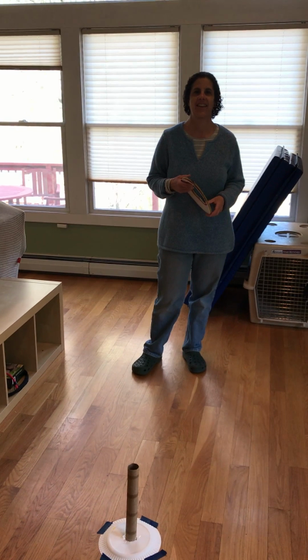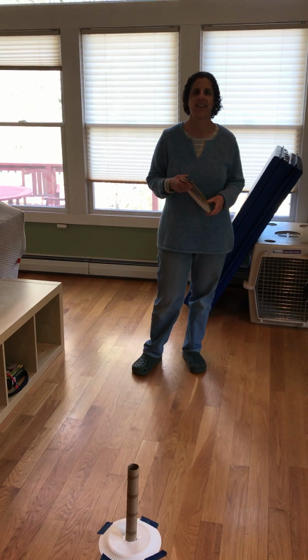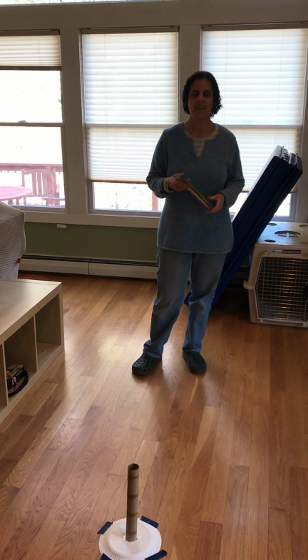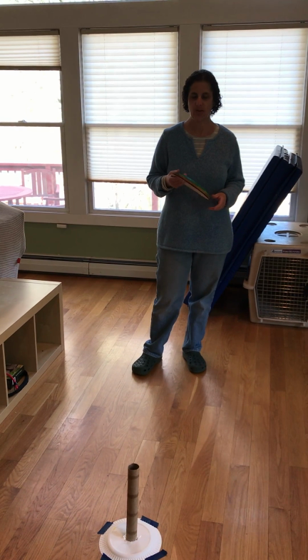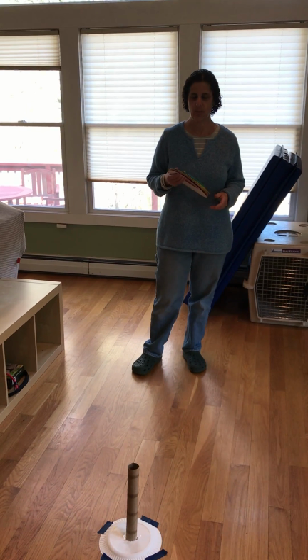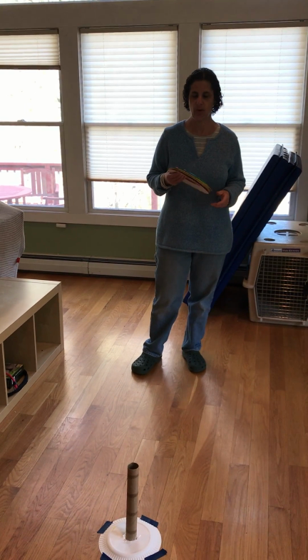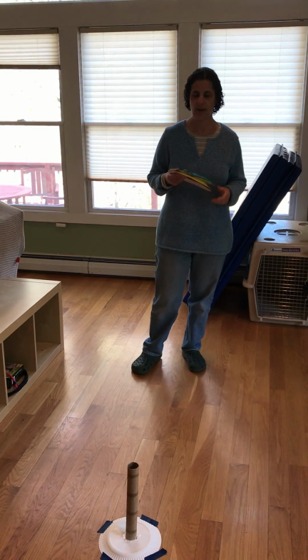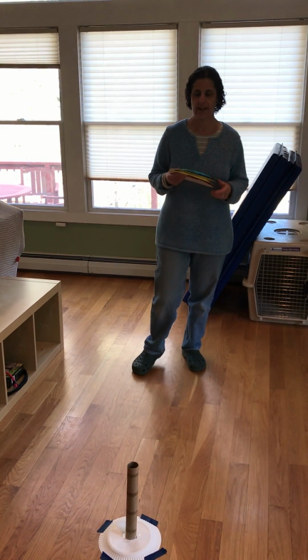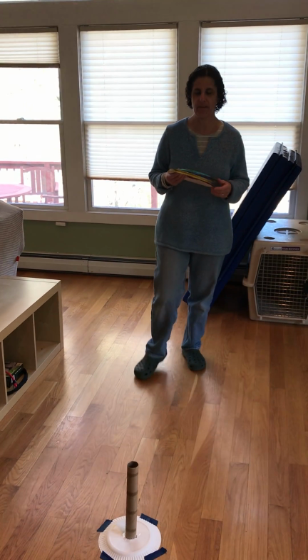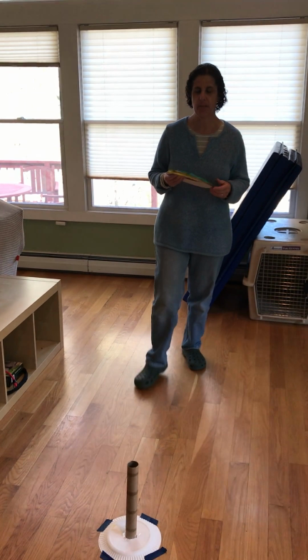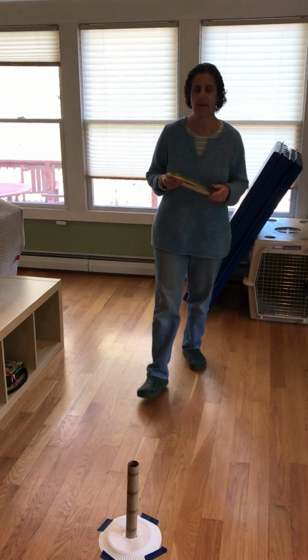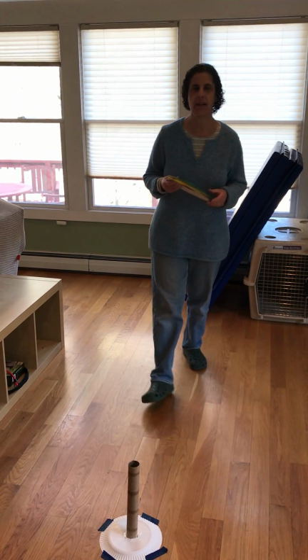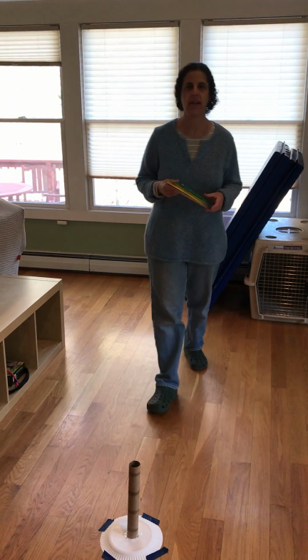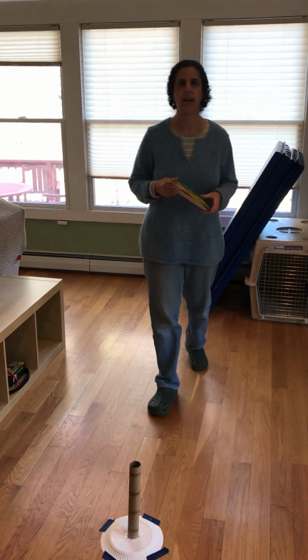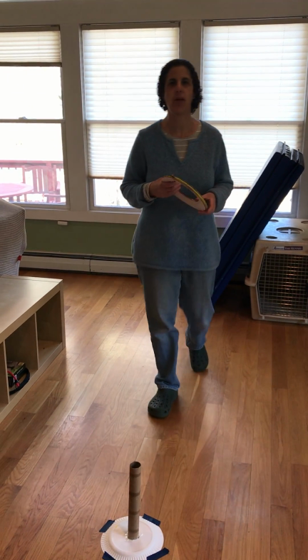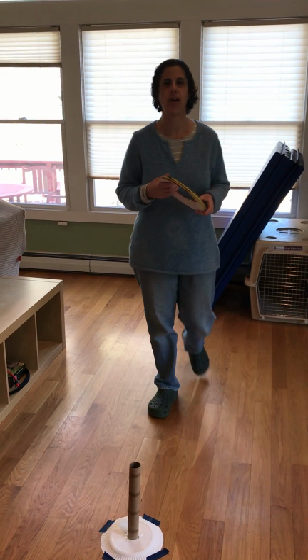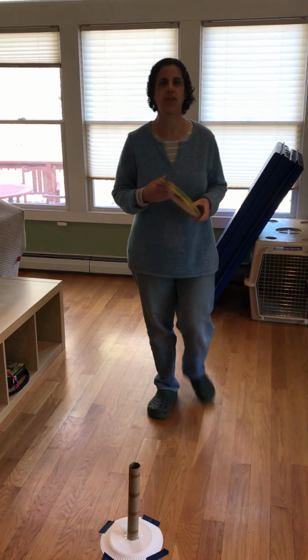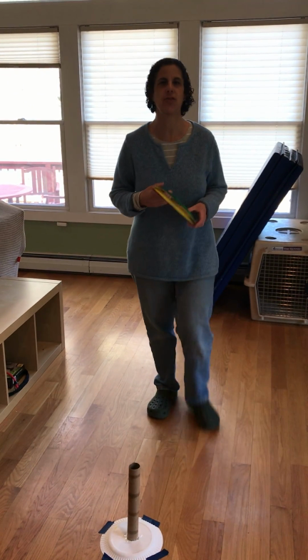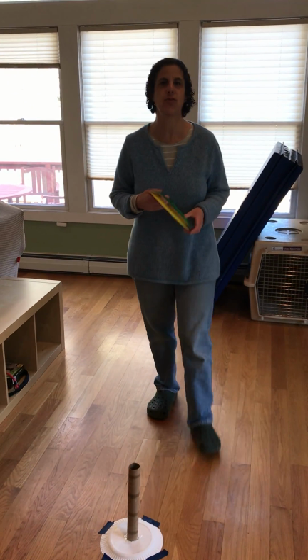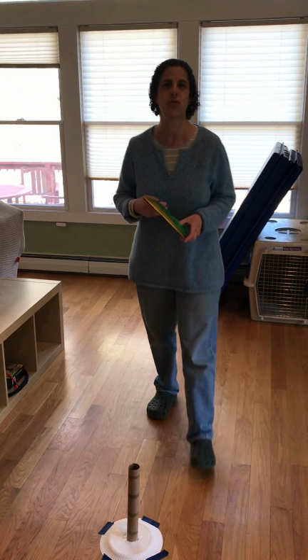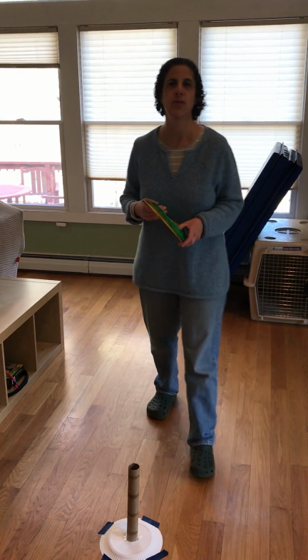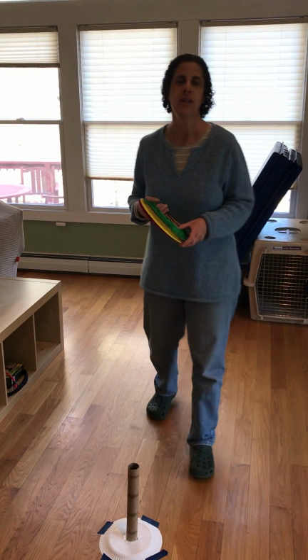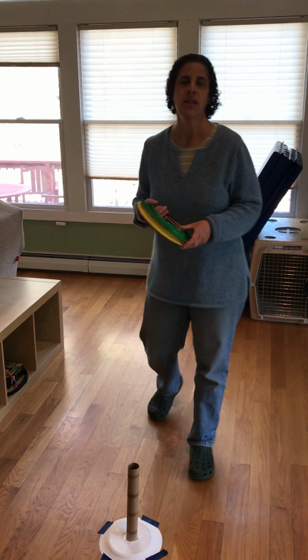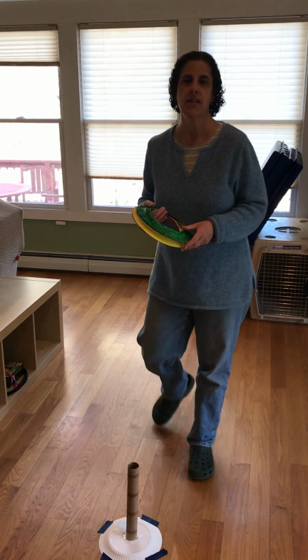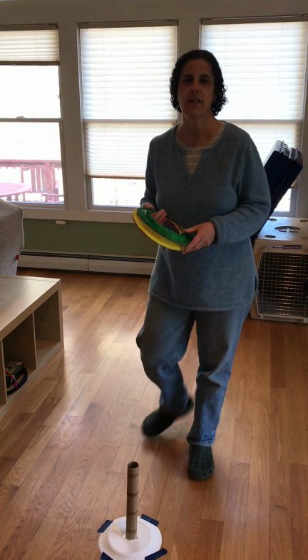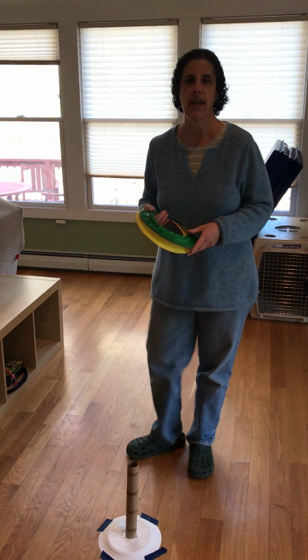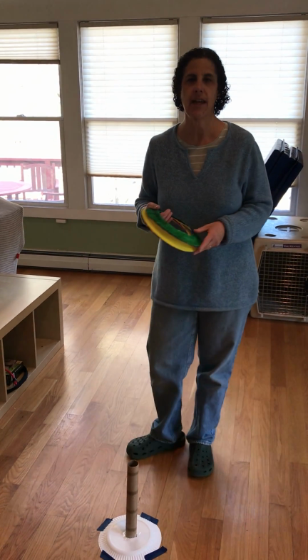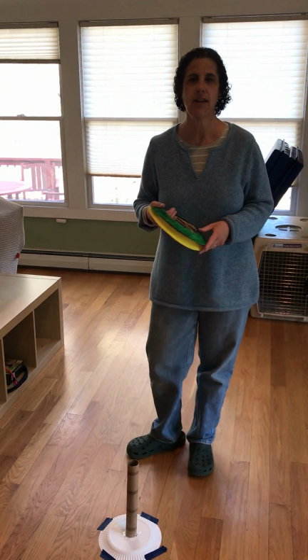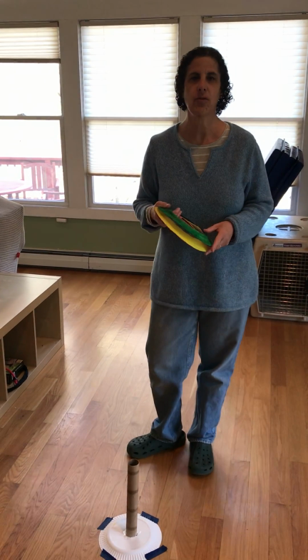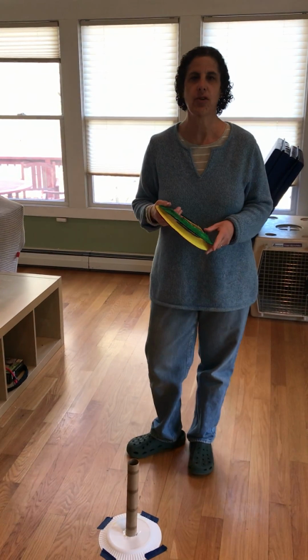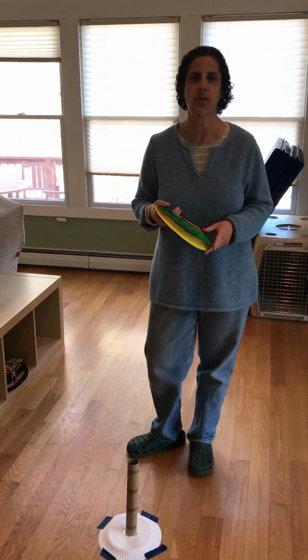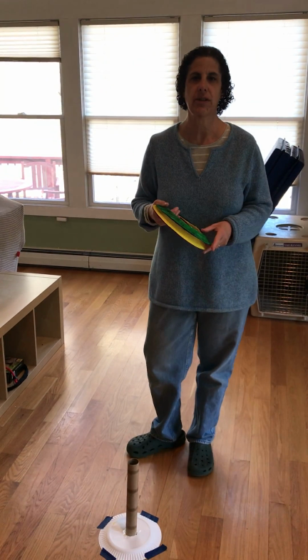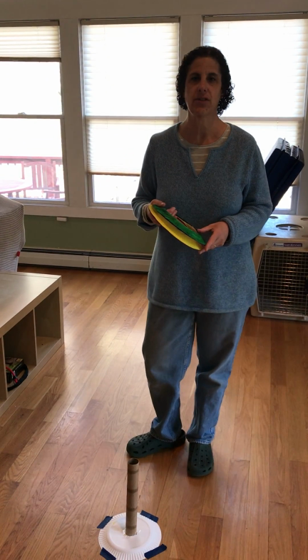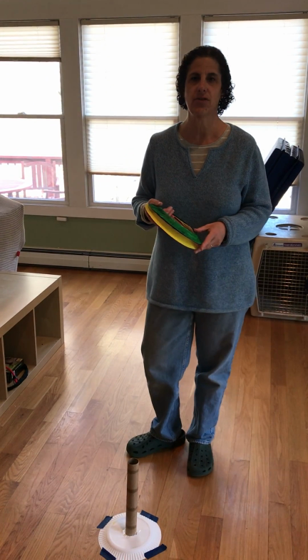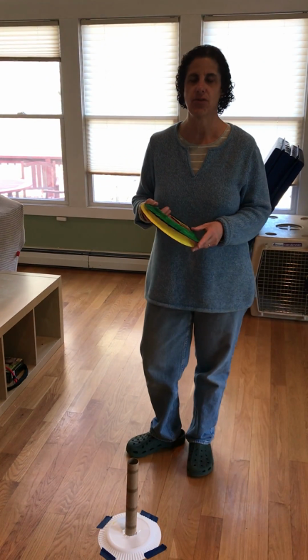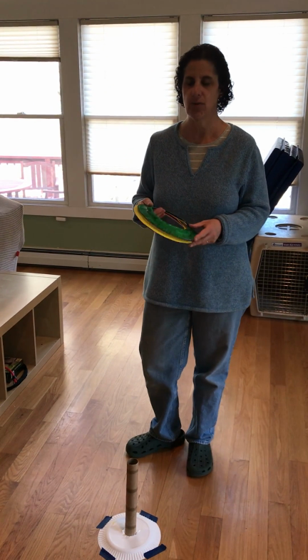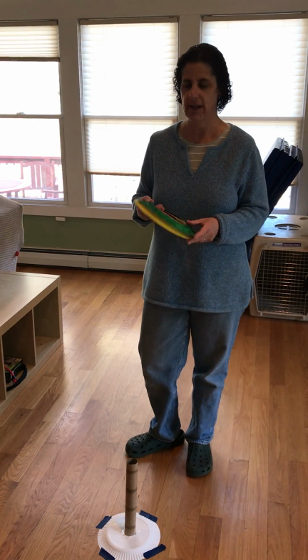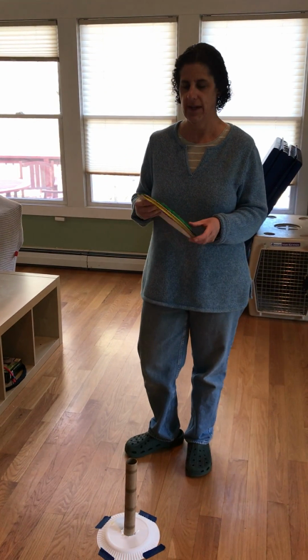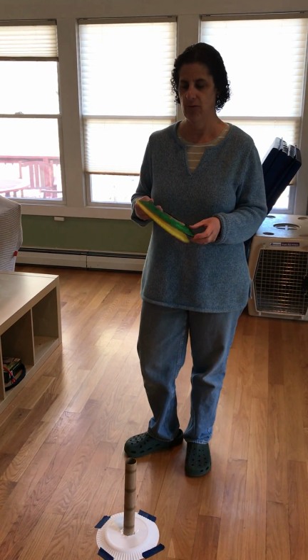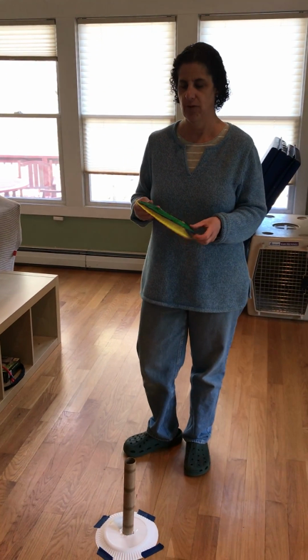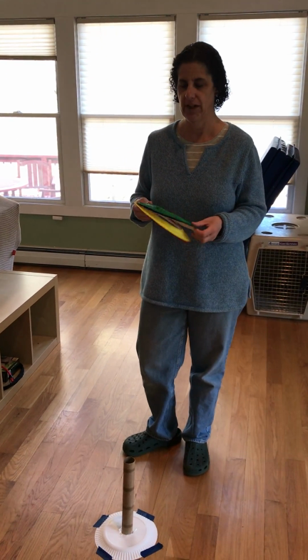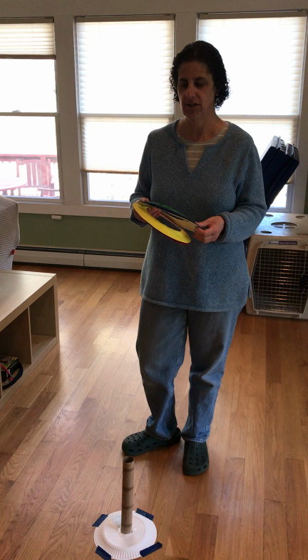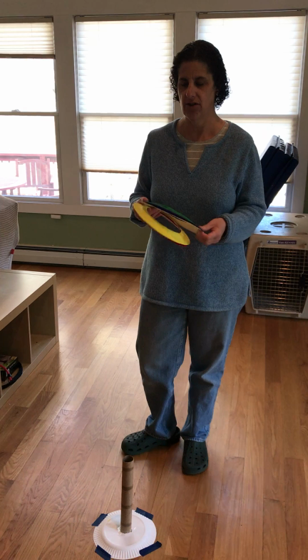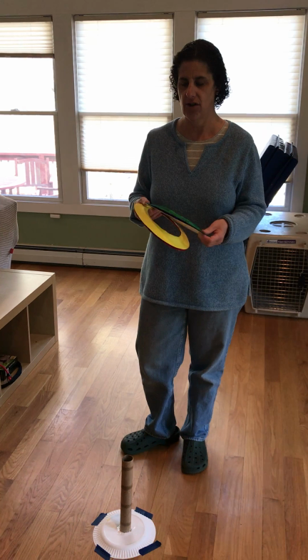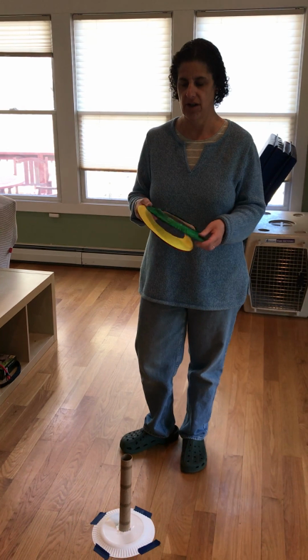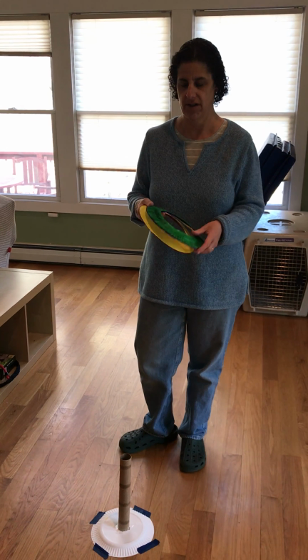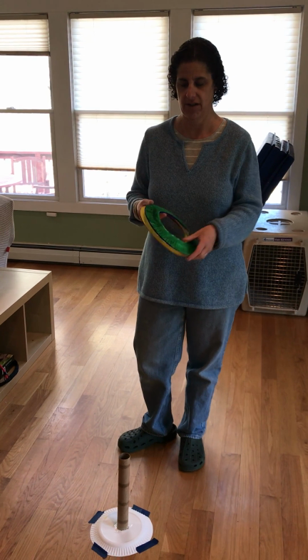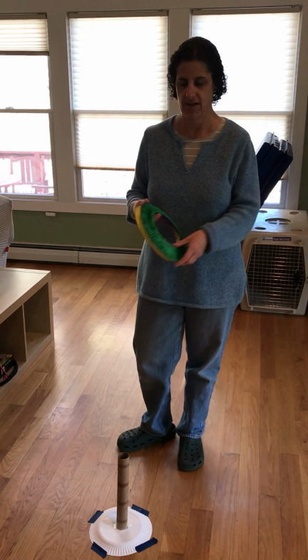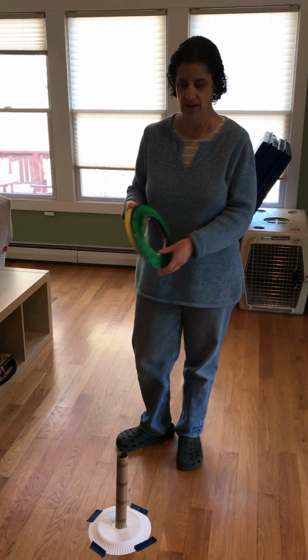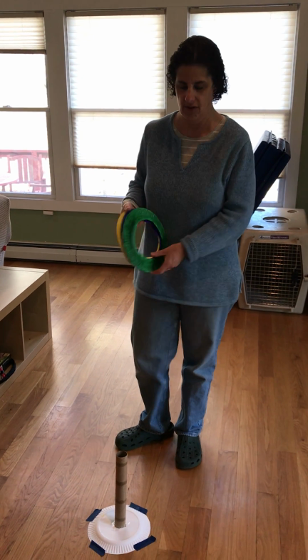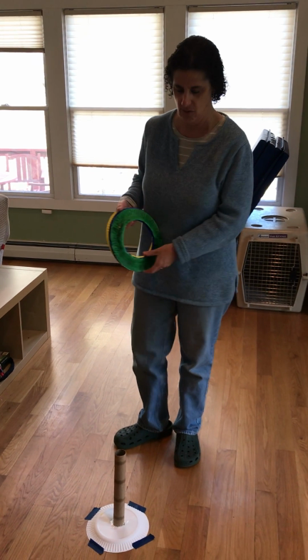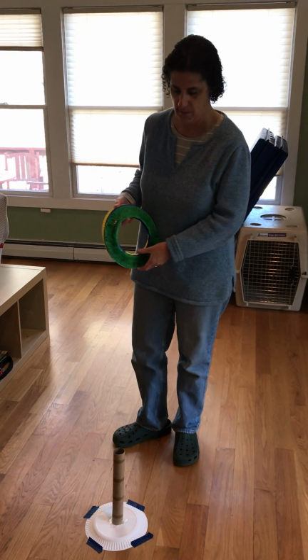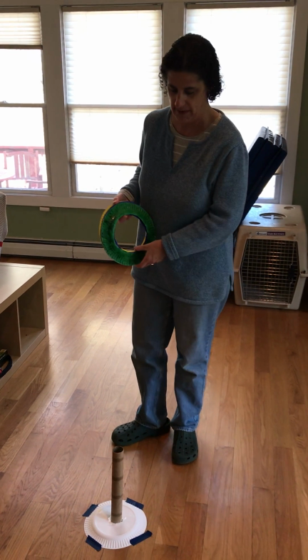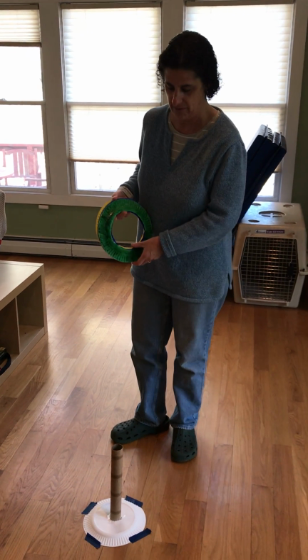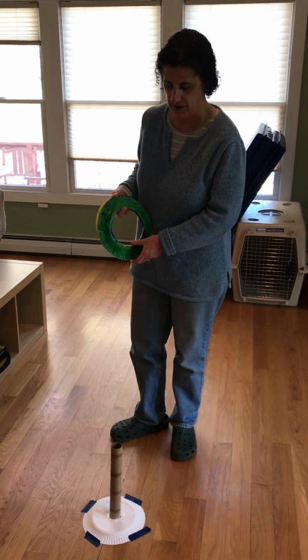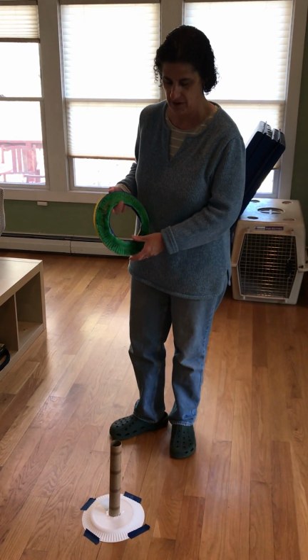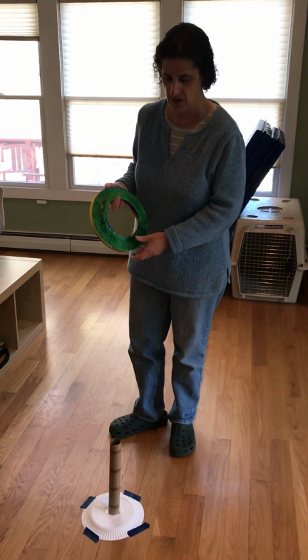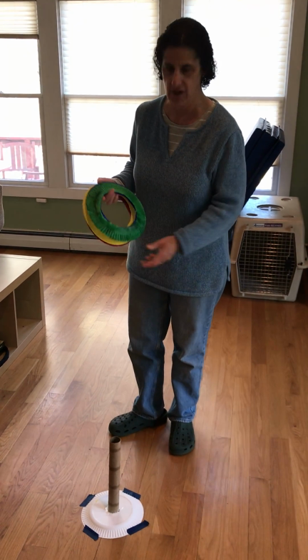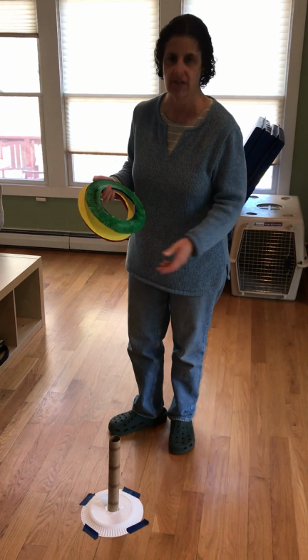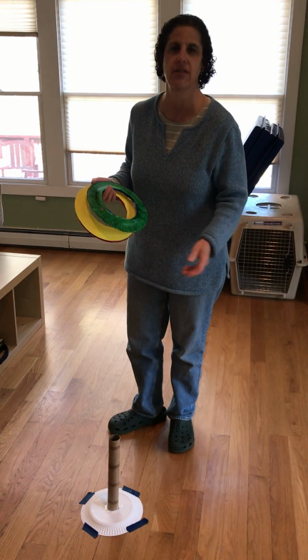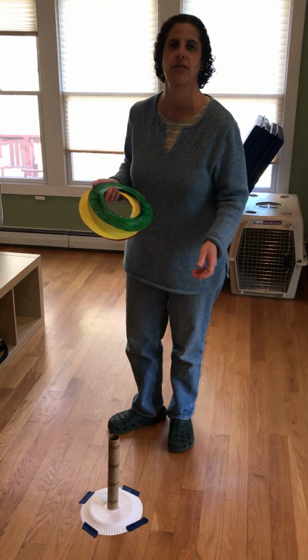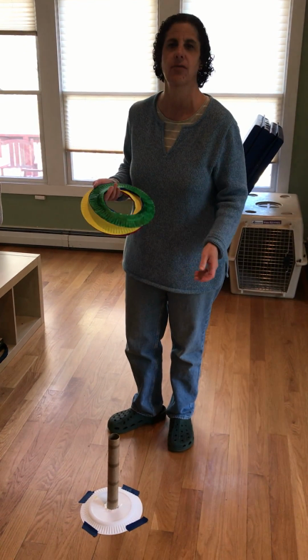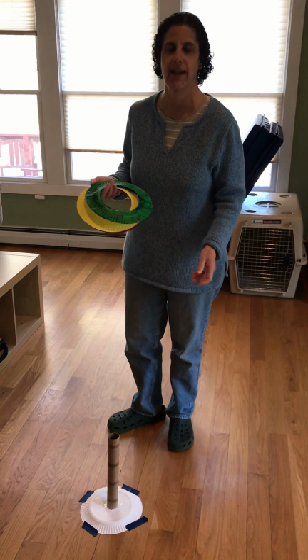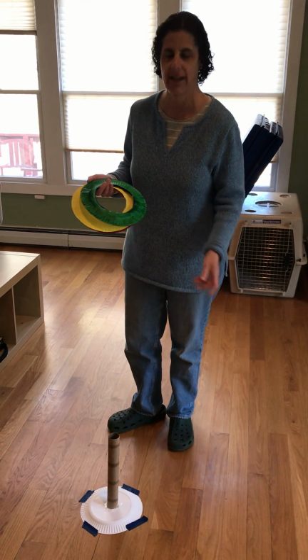Good morning everybody! How are you? Today we're going to do a ring toss — a homemade ring toss, okay?